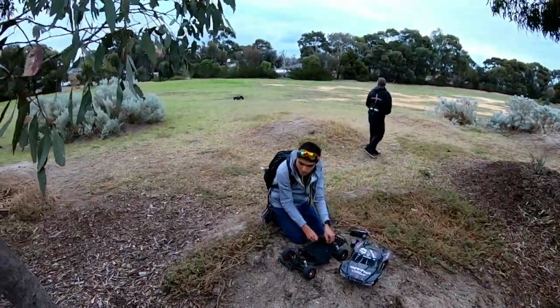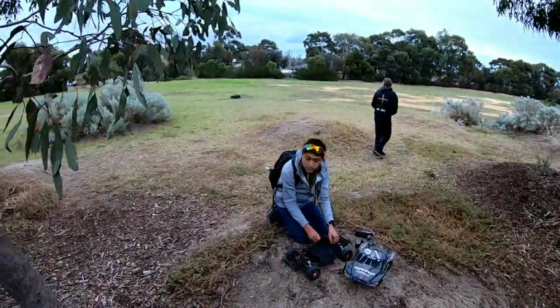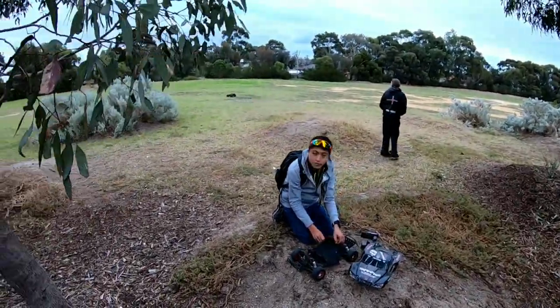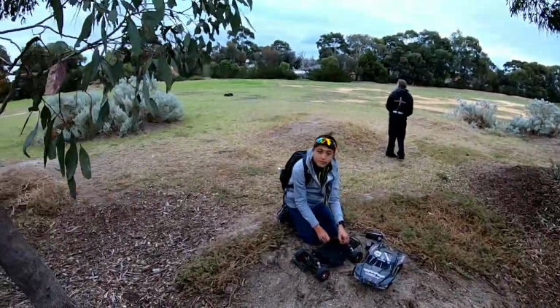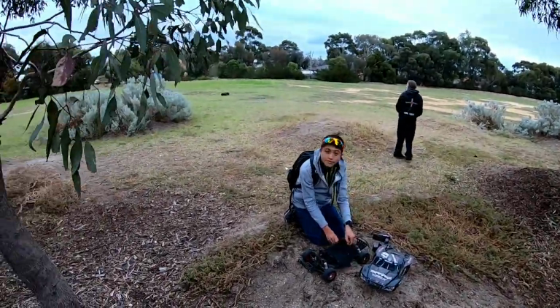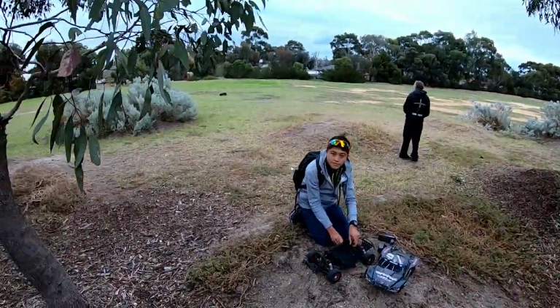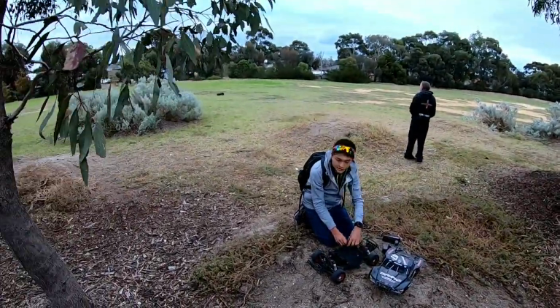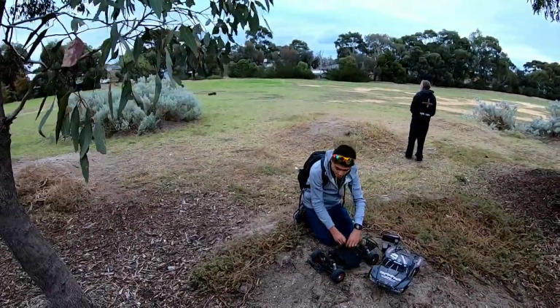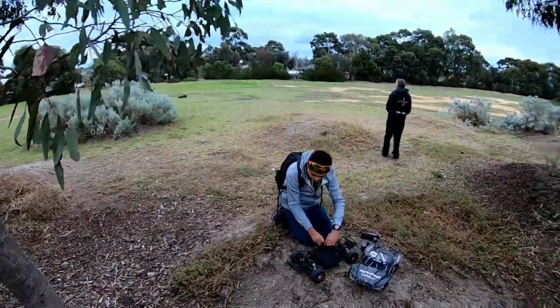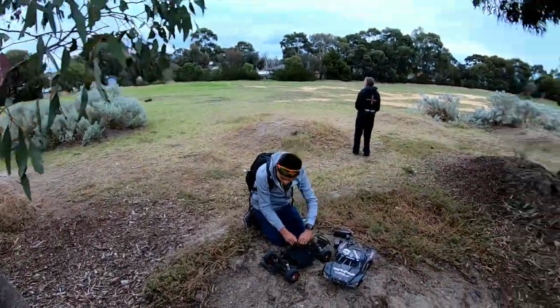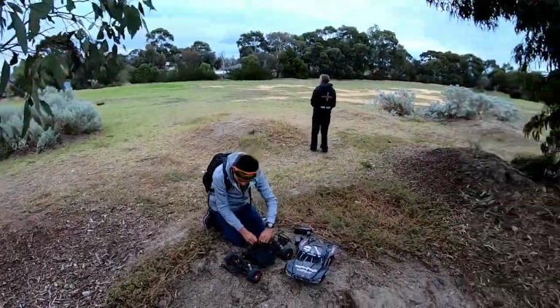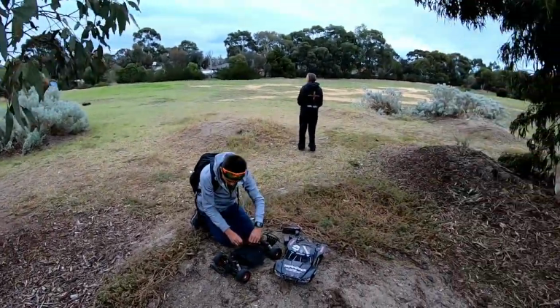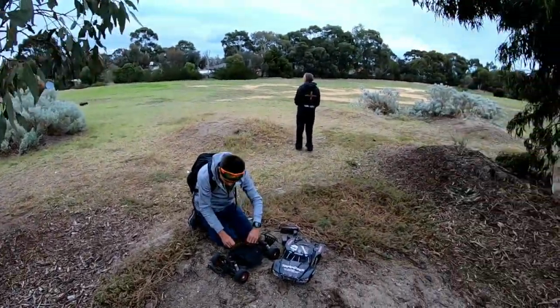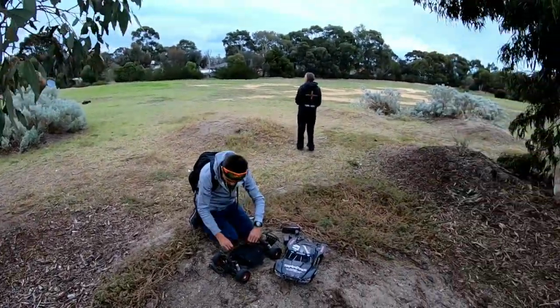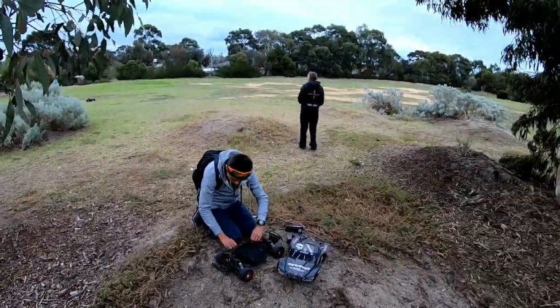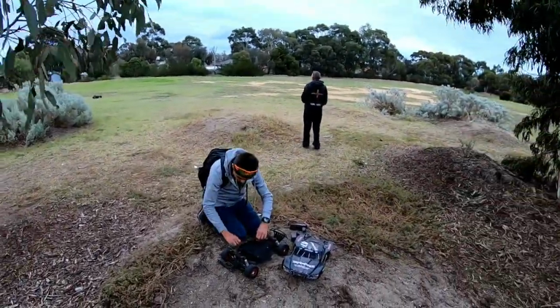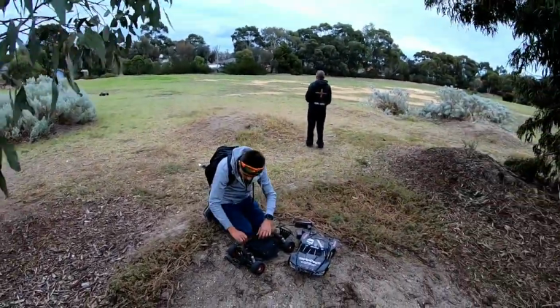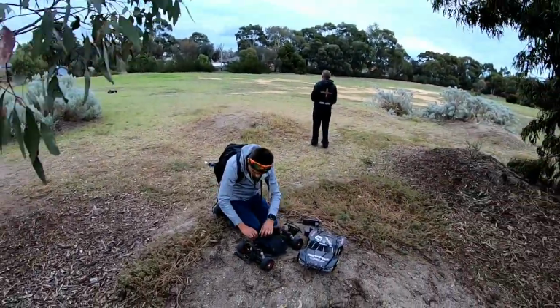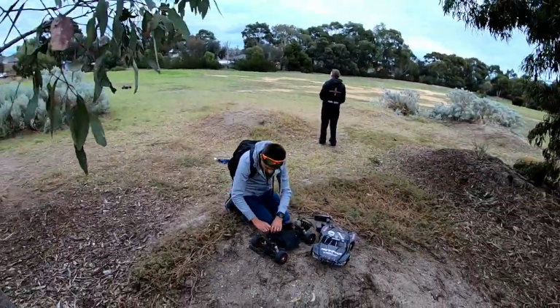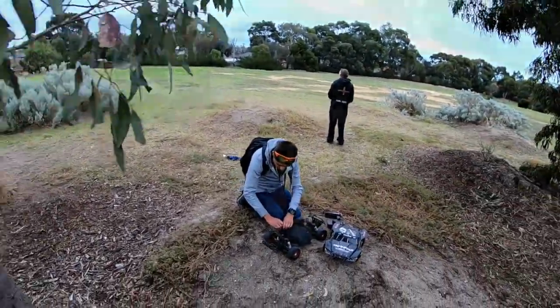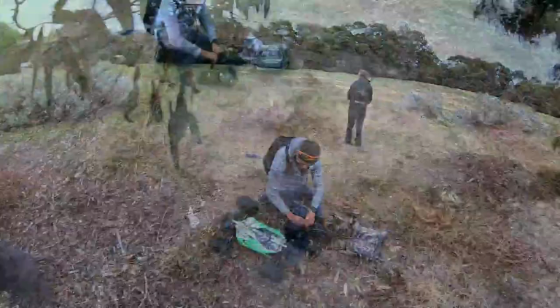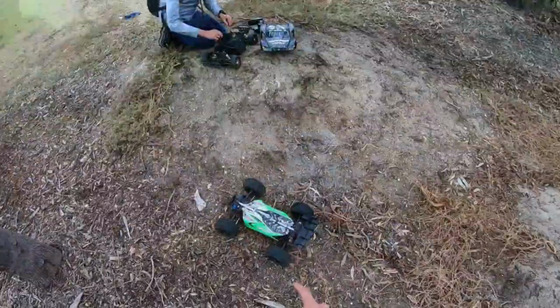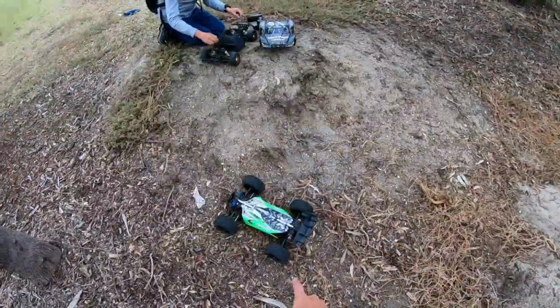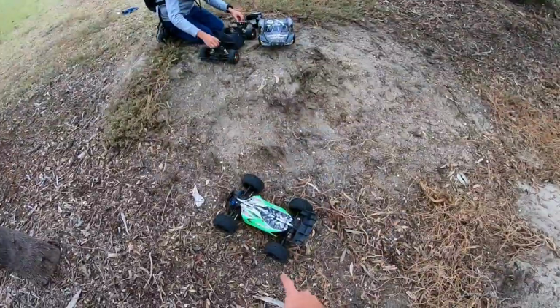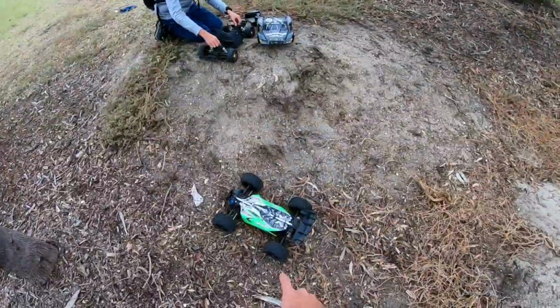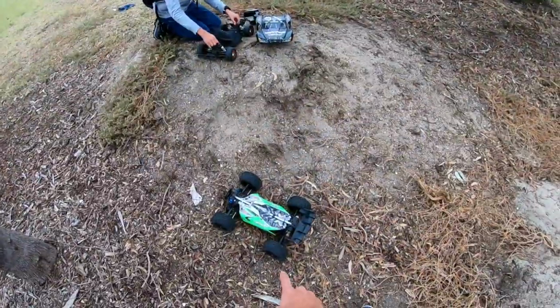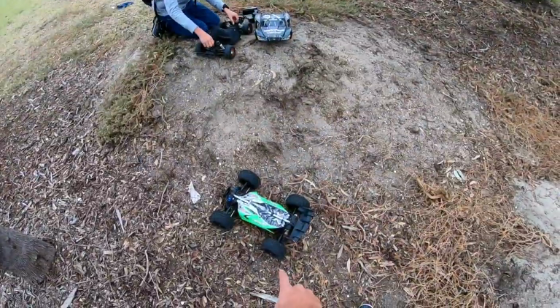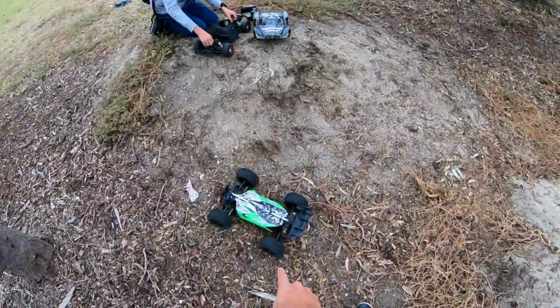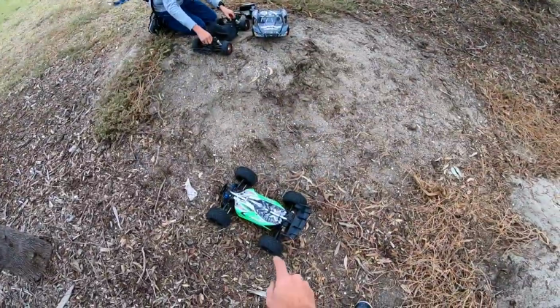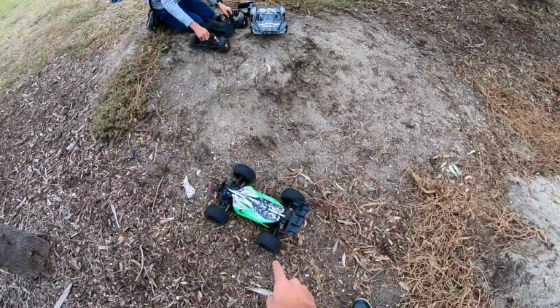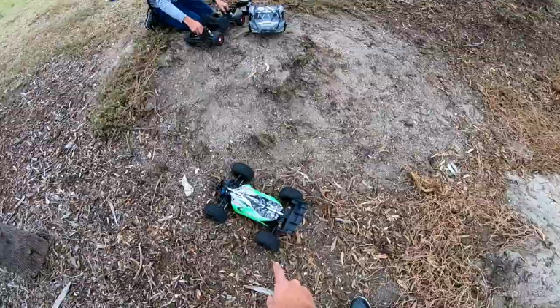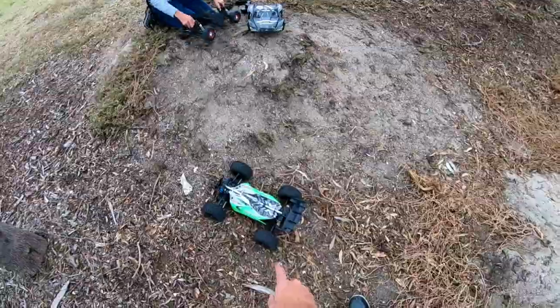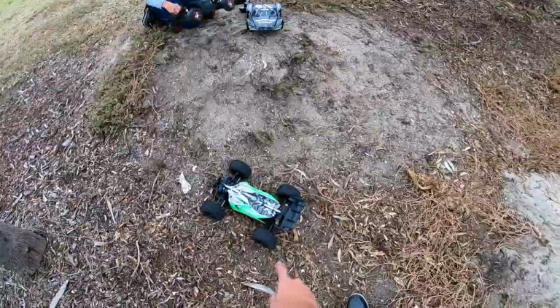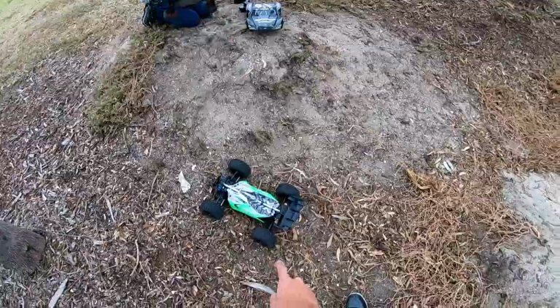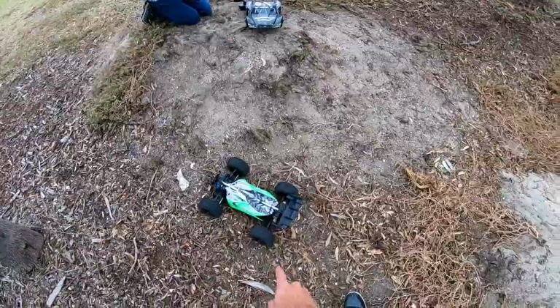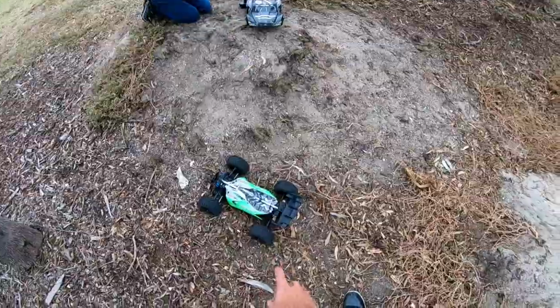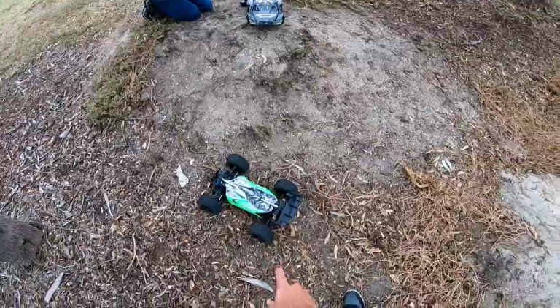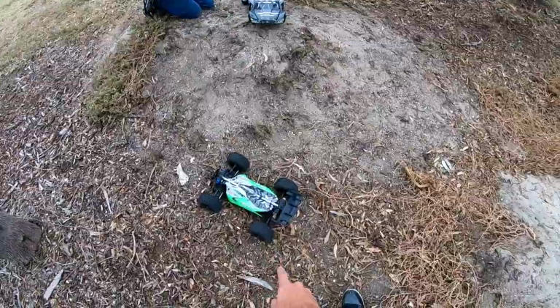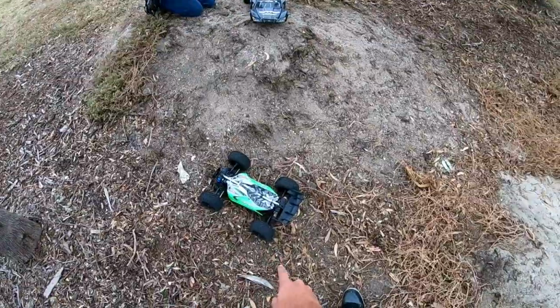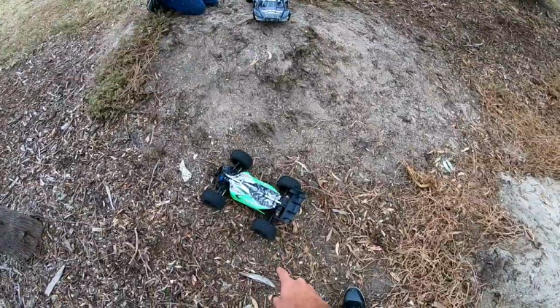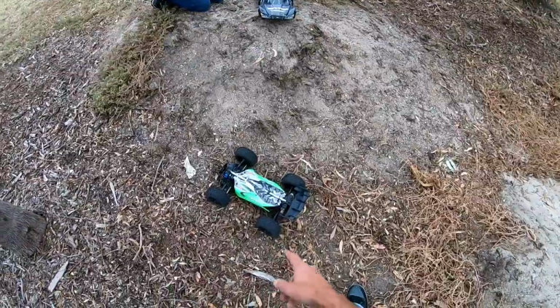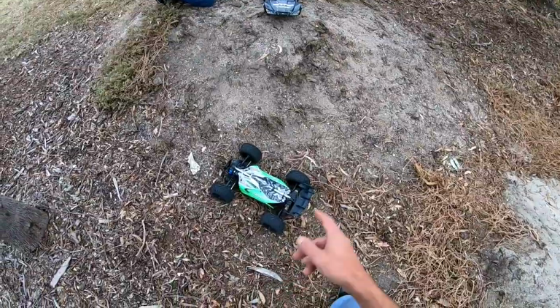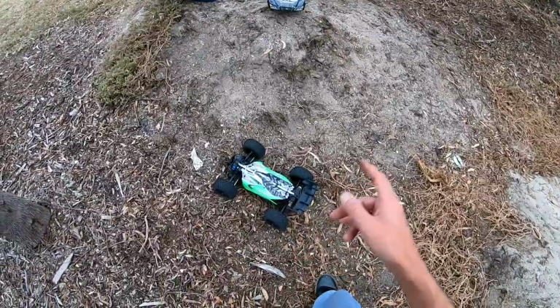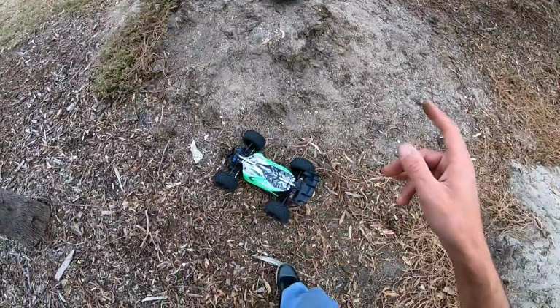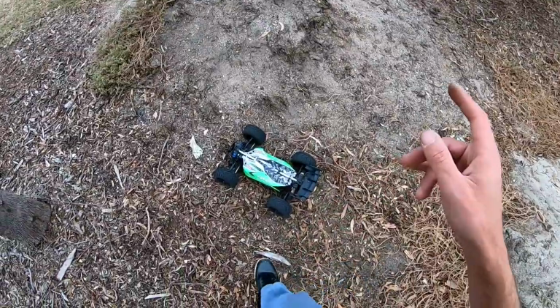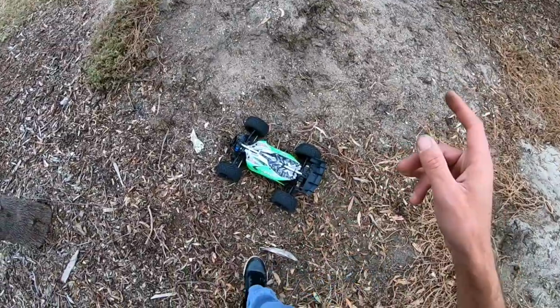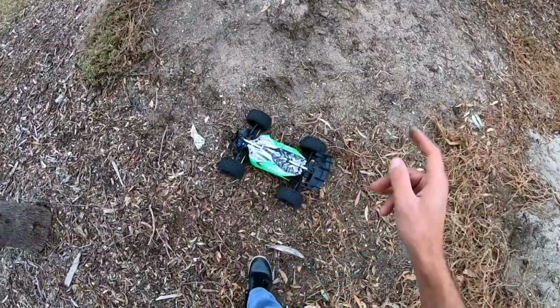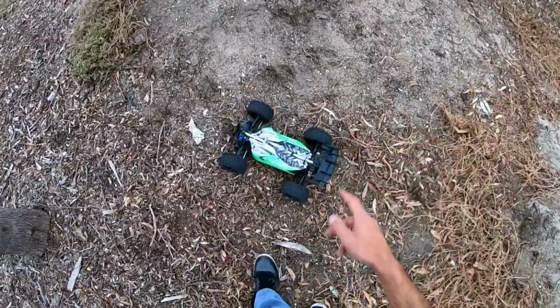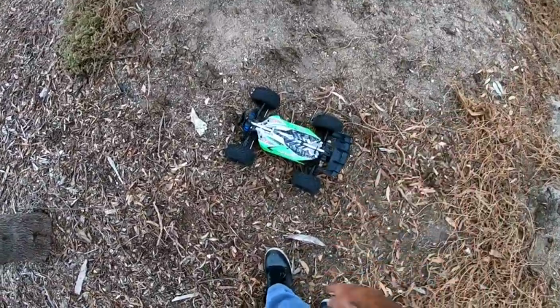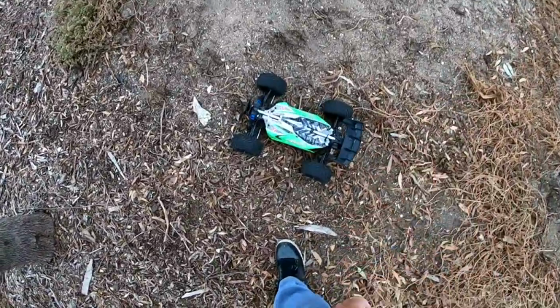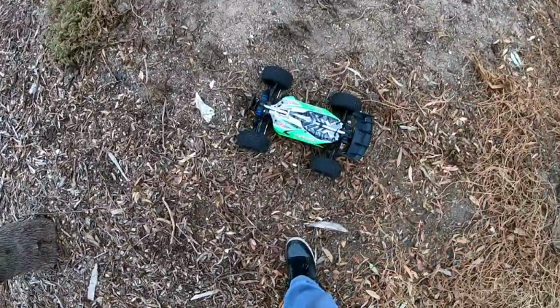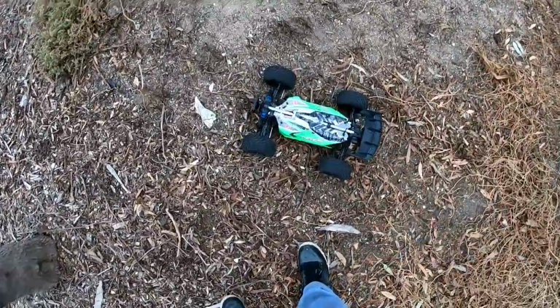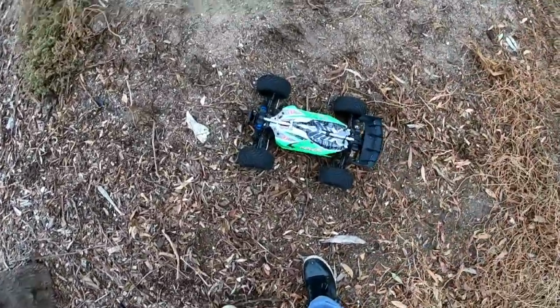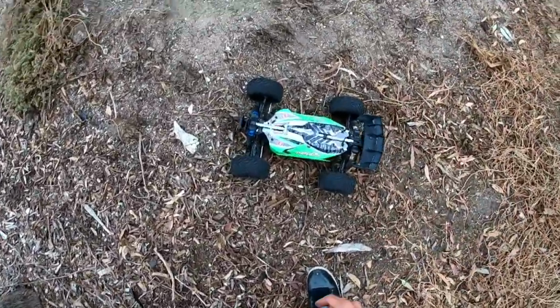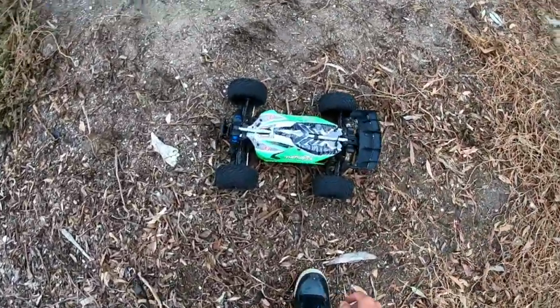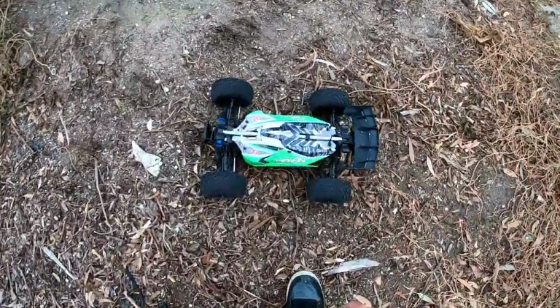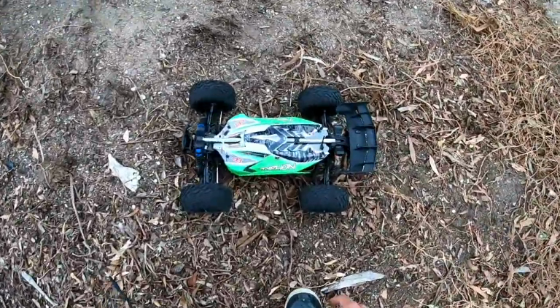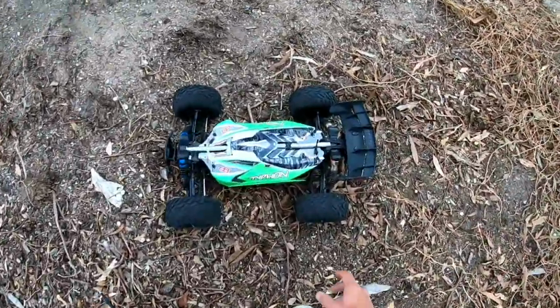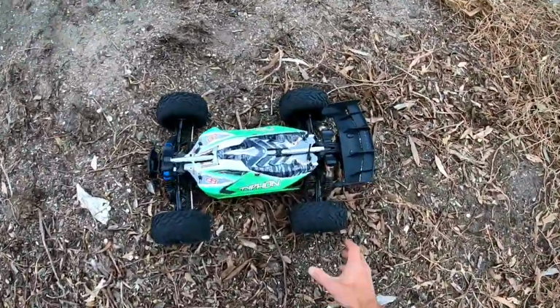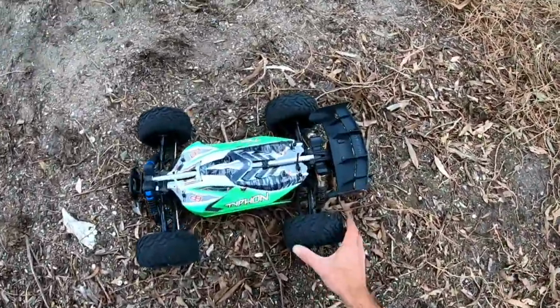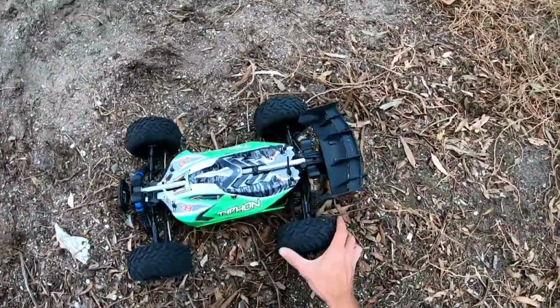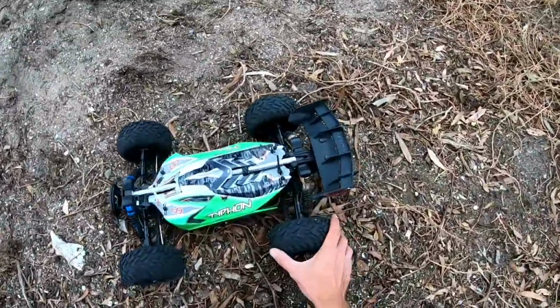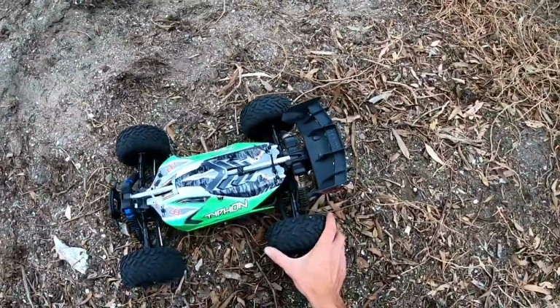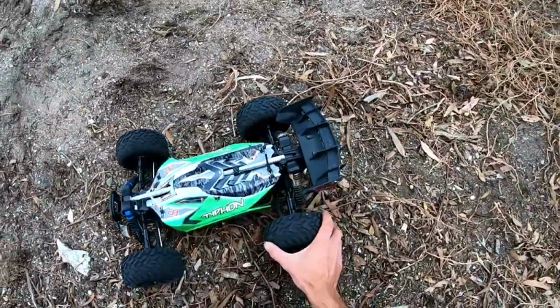That was beautiful. I'm definitely happy with the differentials. I definitely need a new wheel though.